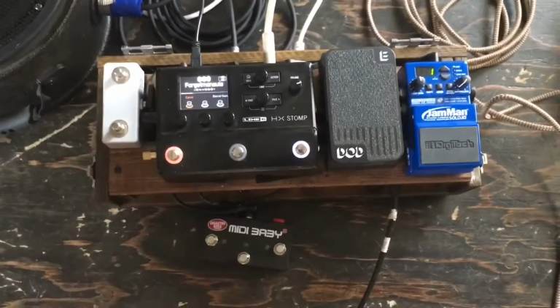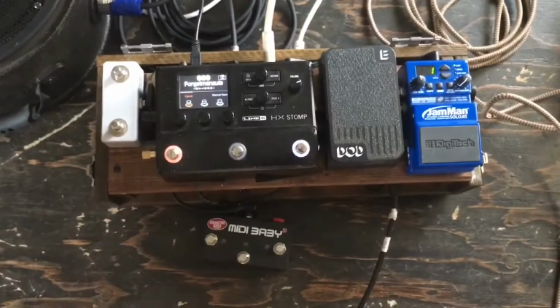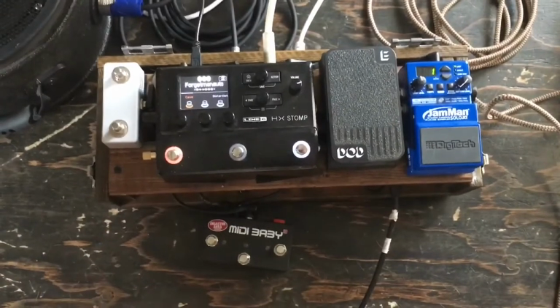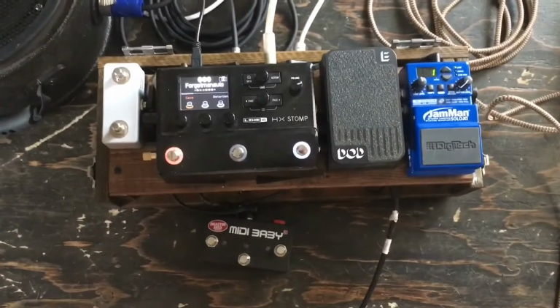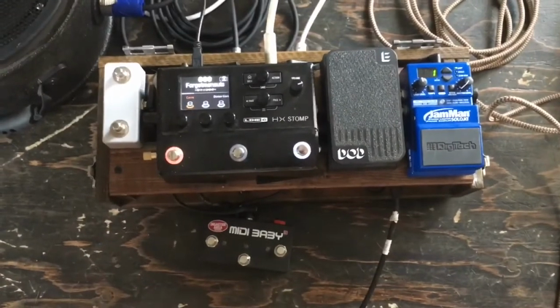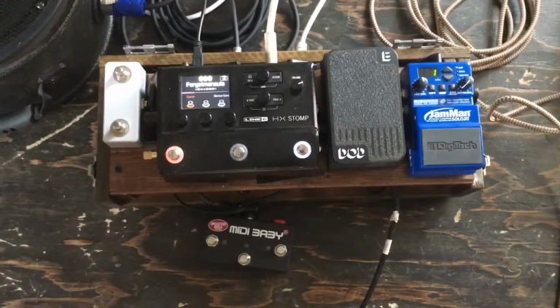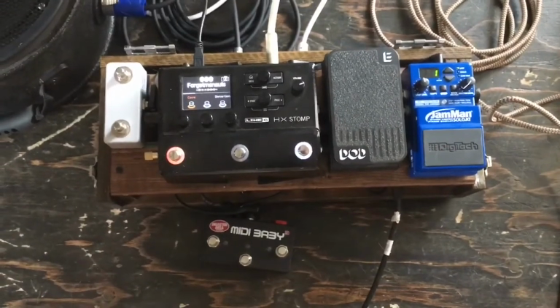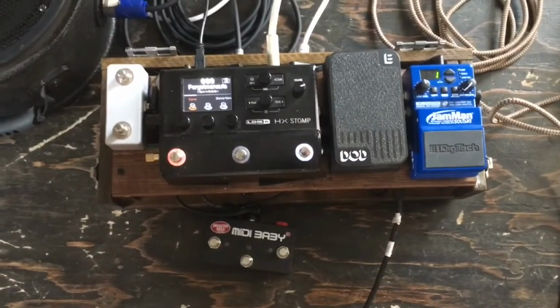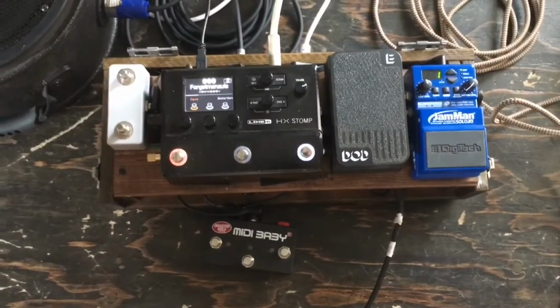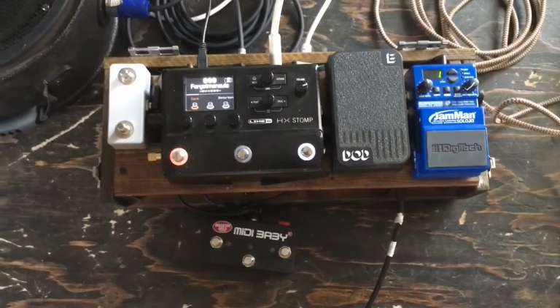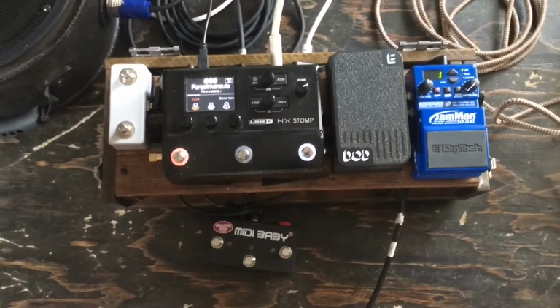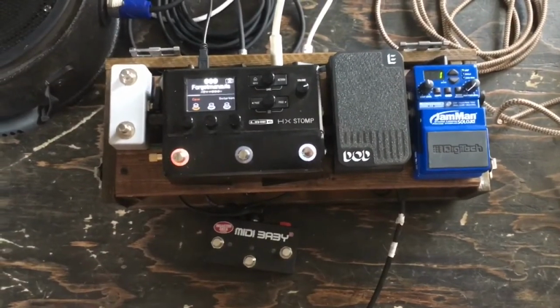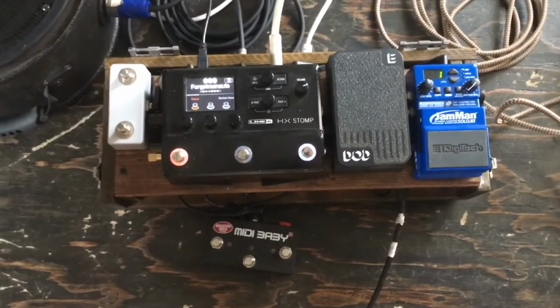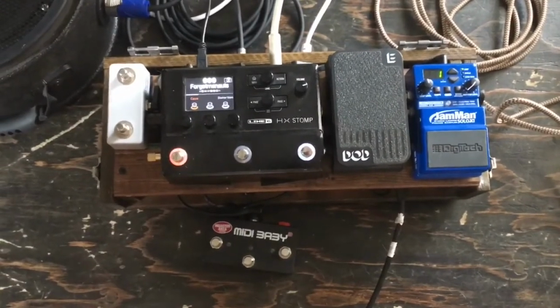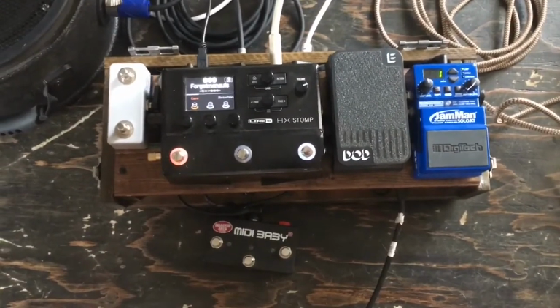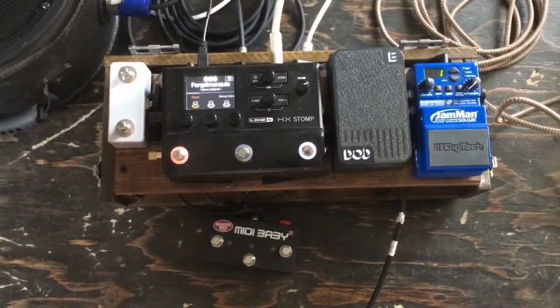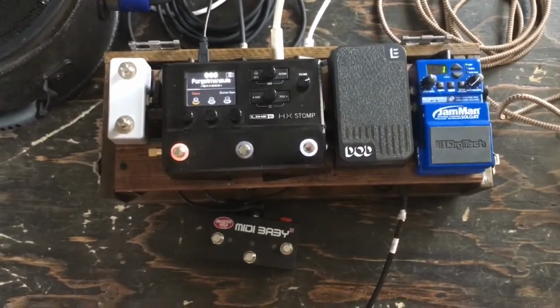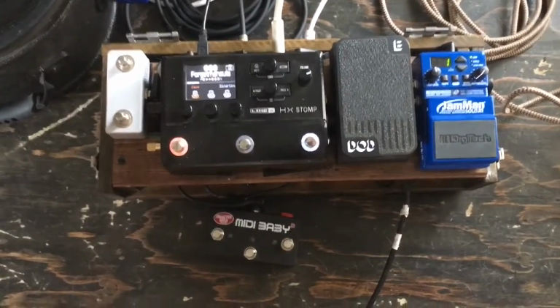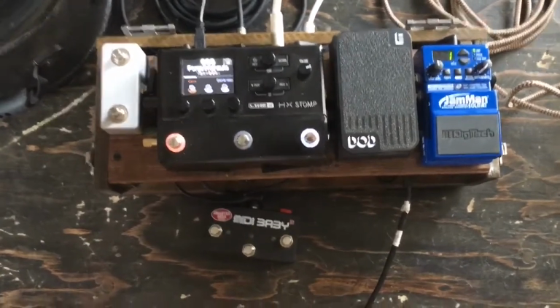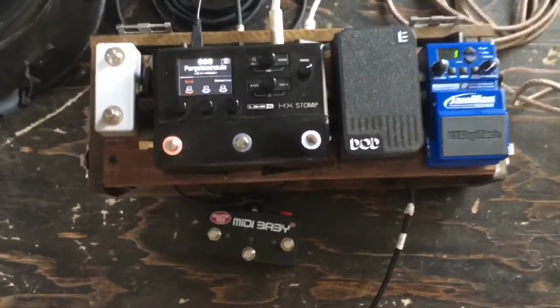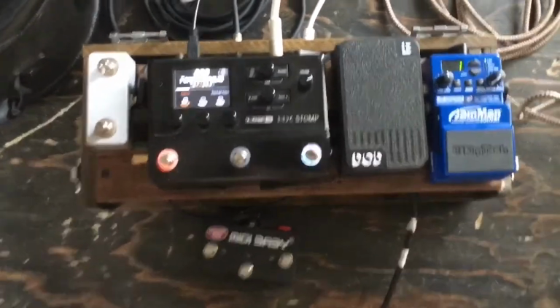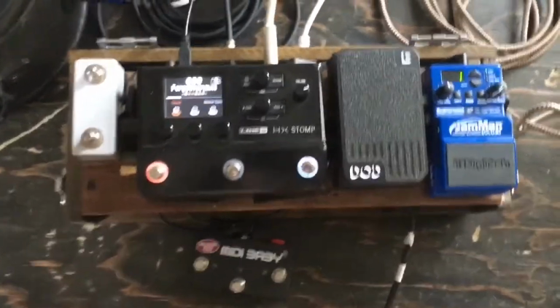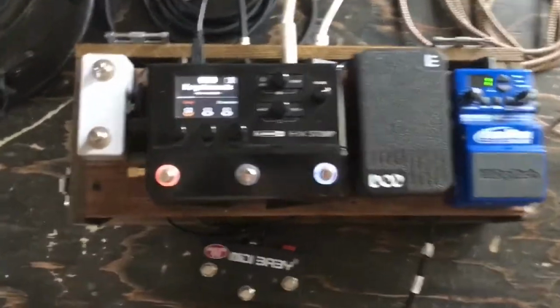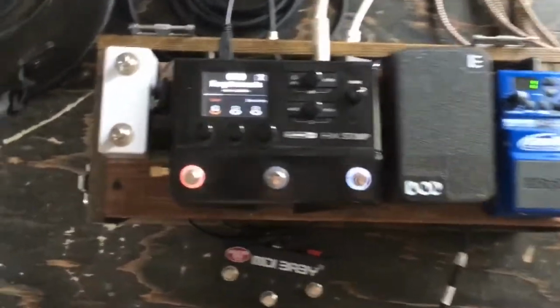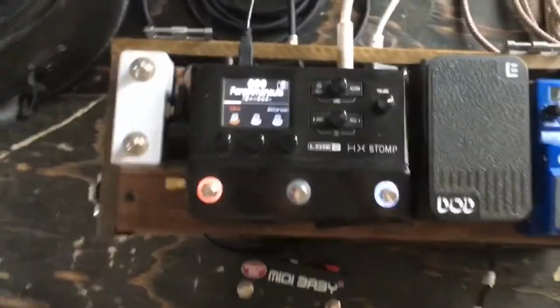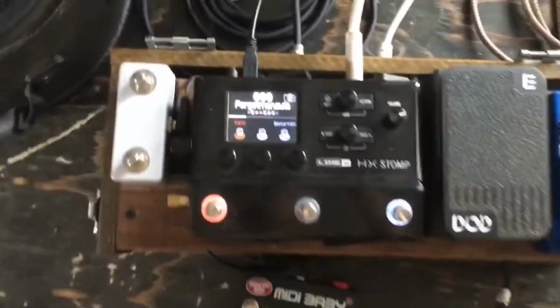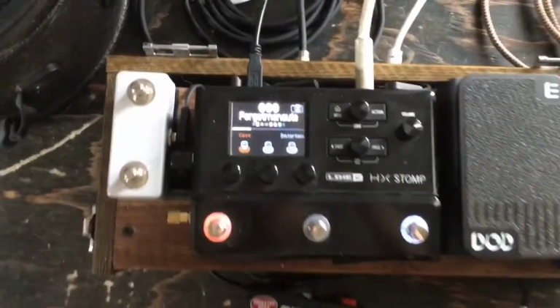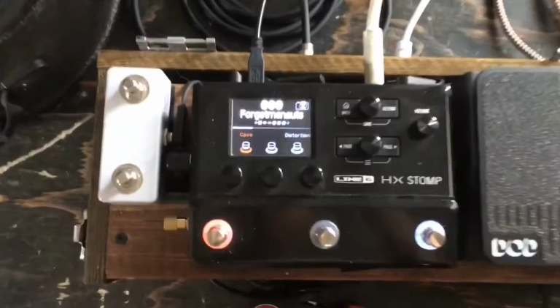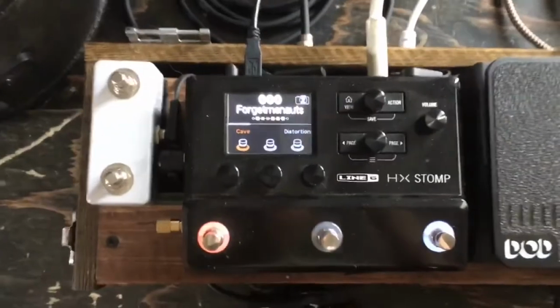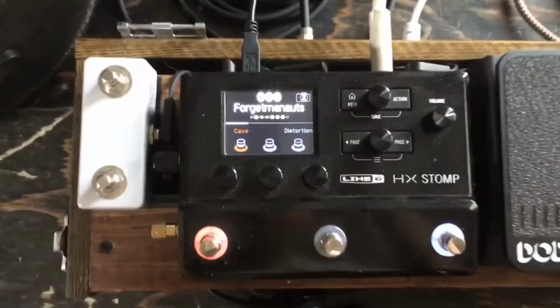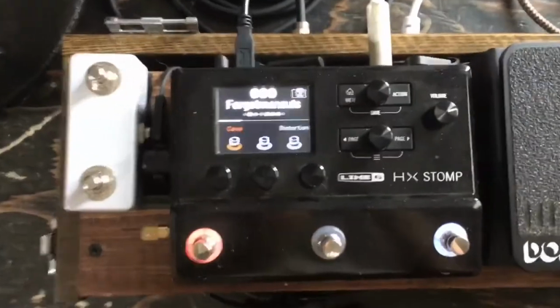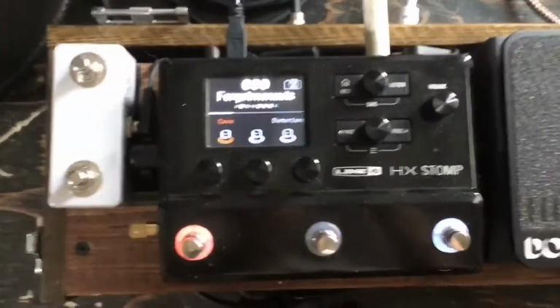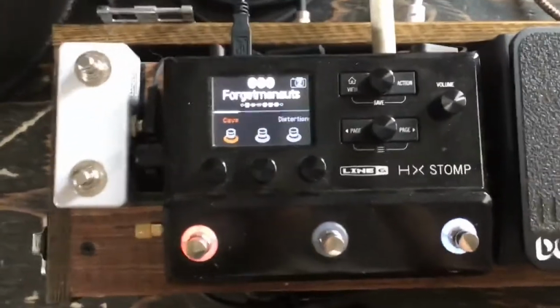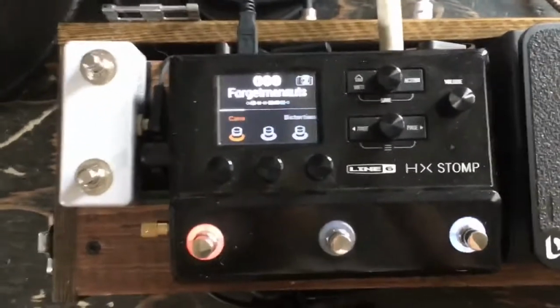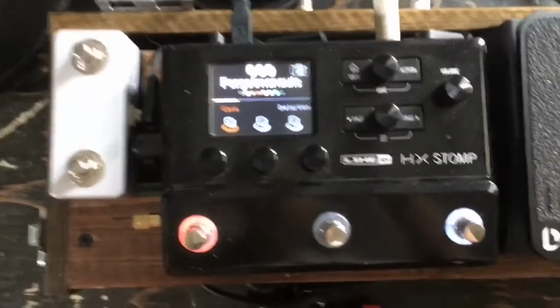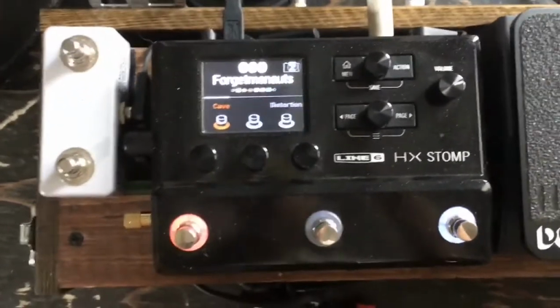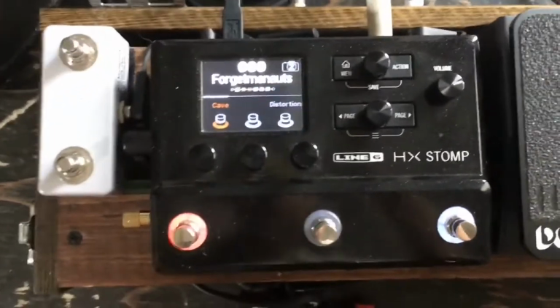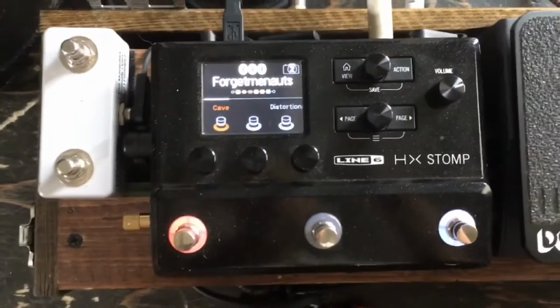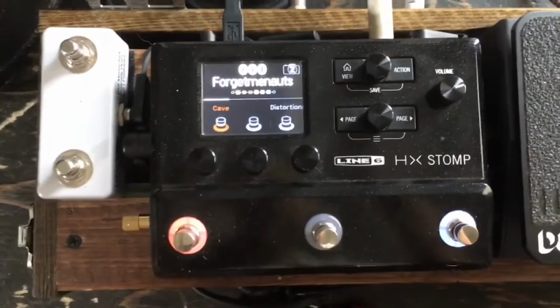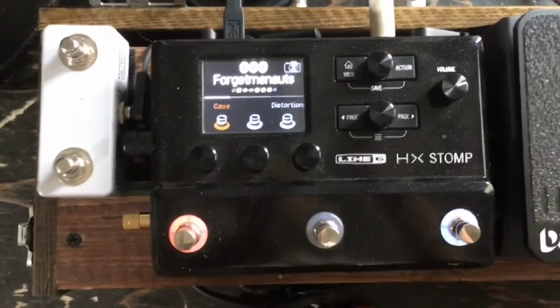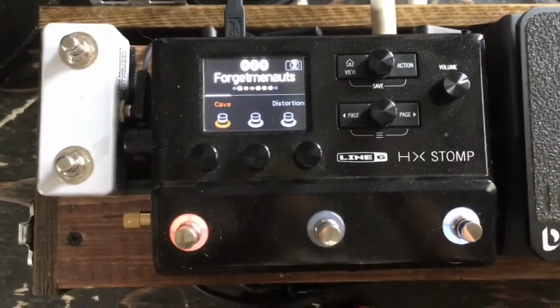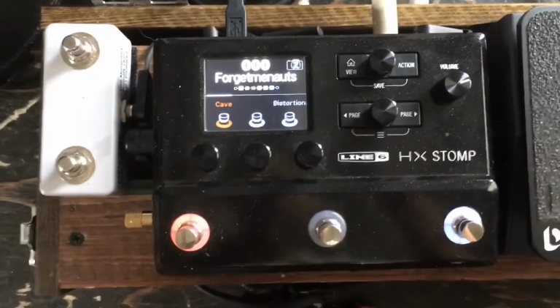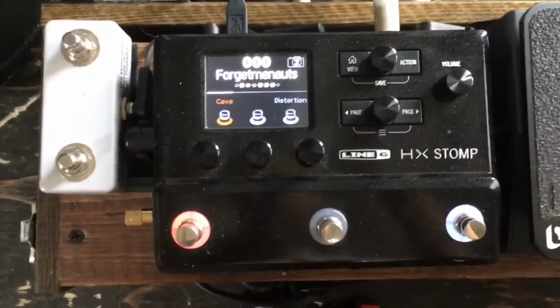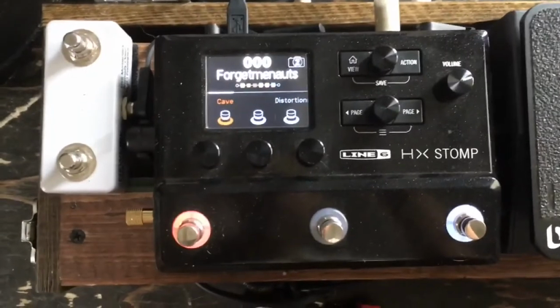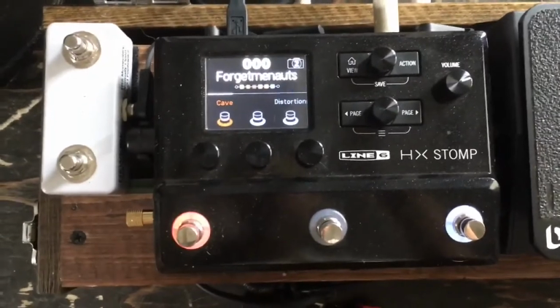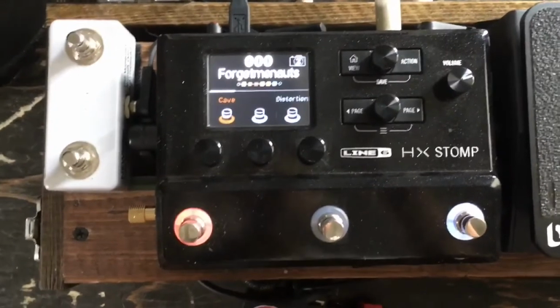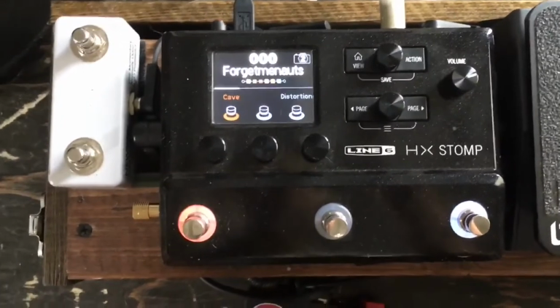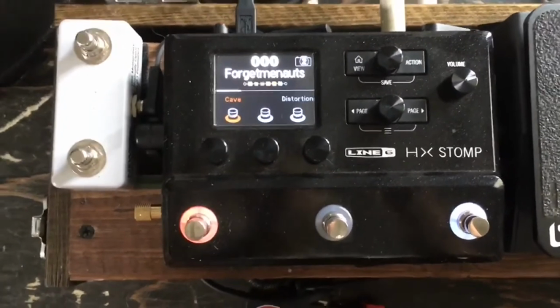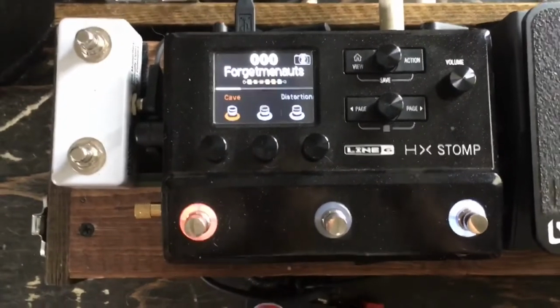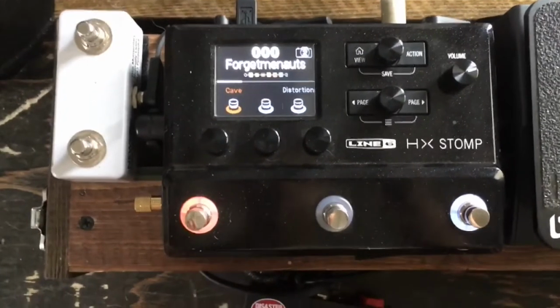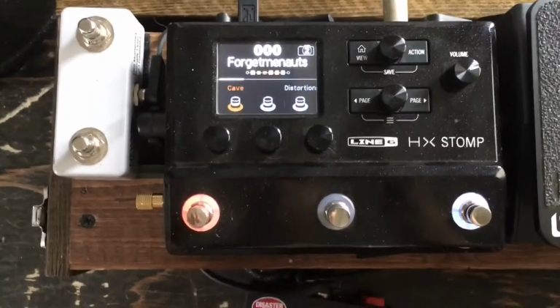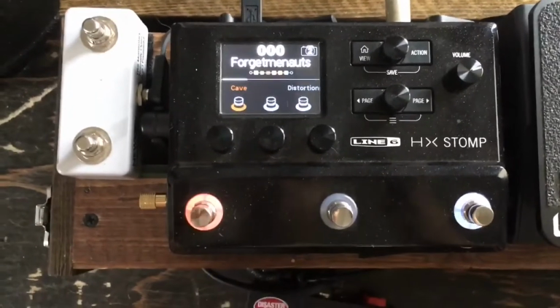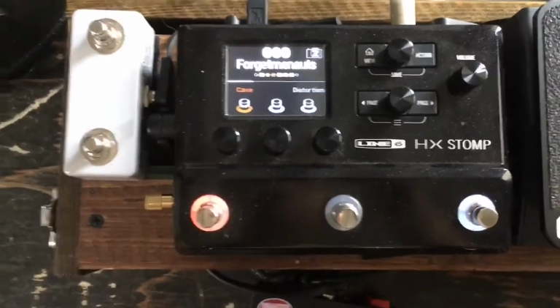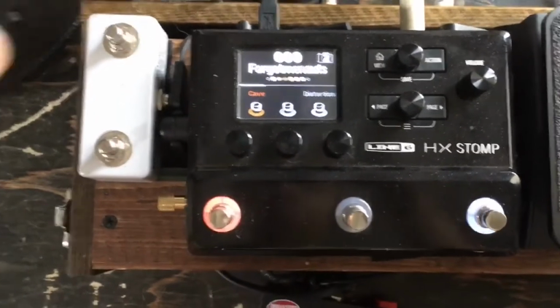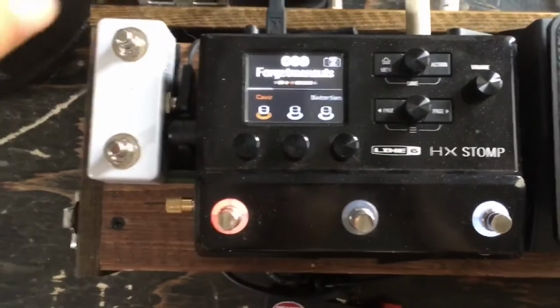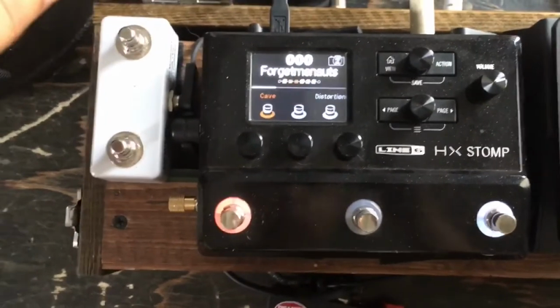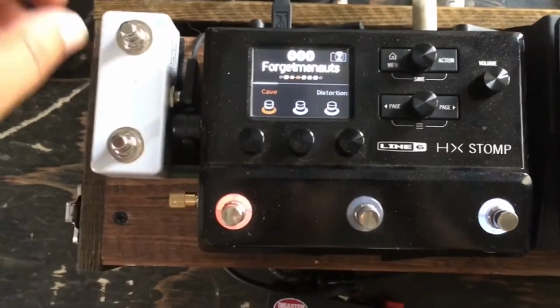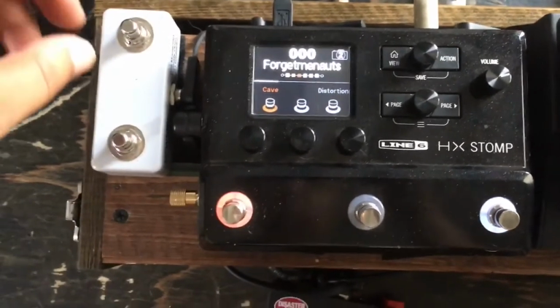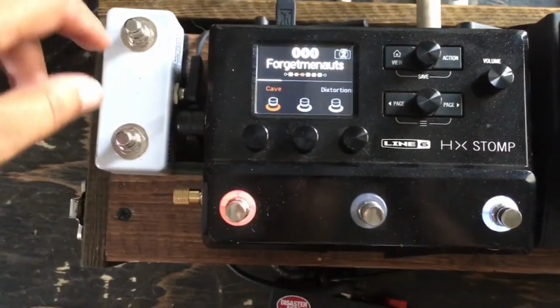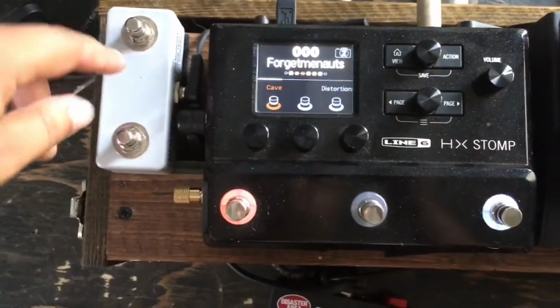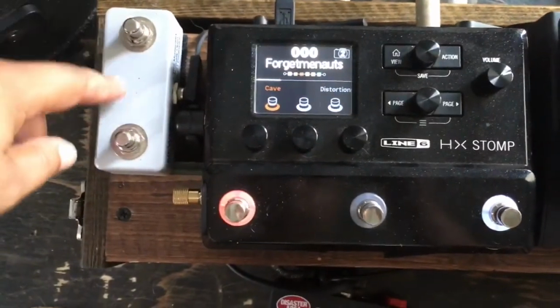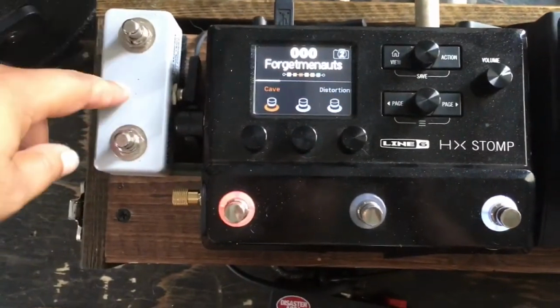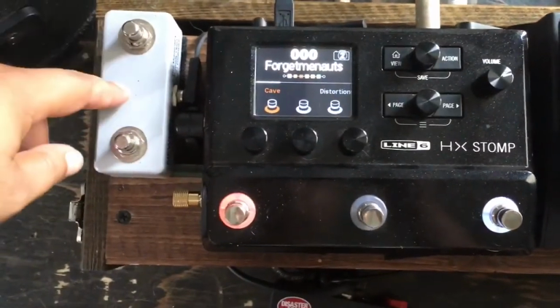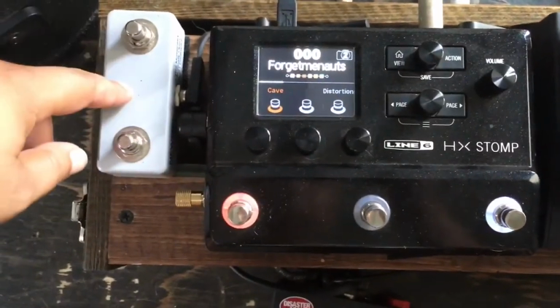Here's the pedal board that I use for all of my effects on the bass. I have the HX Stomp as my main multi-effects pedal.